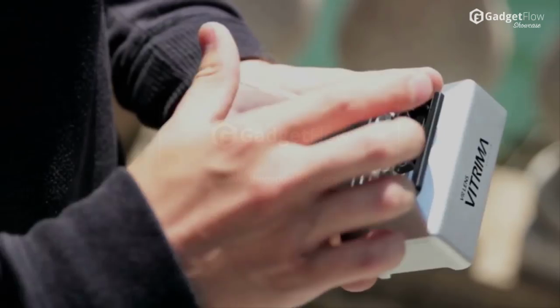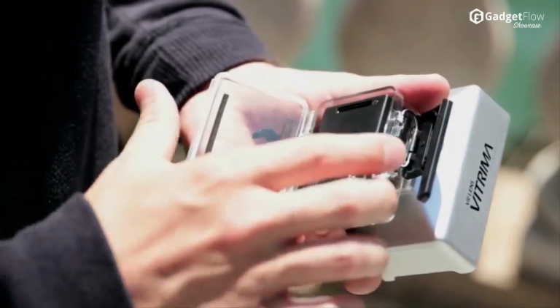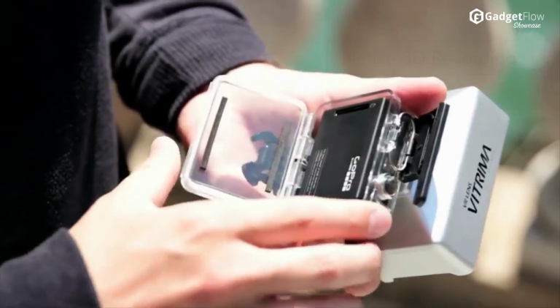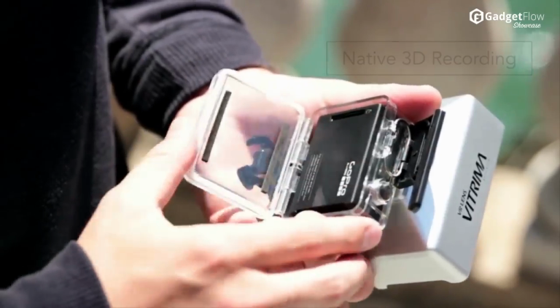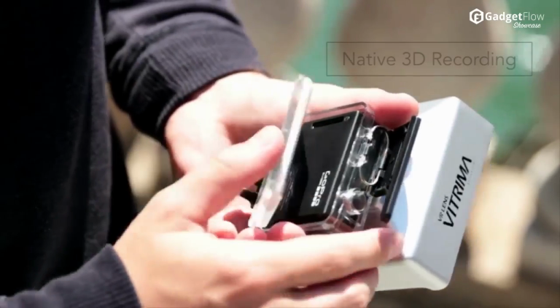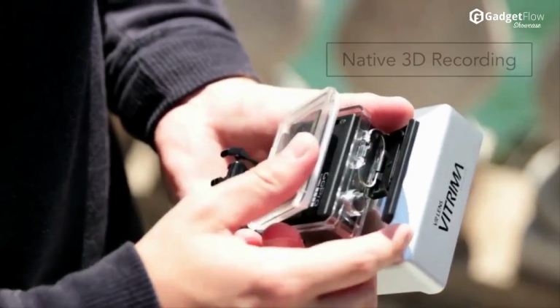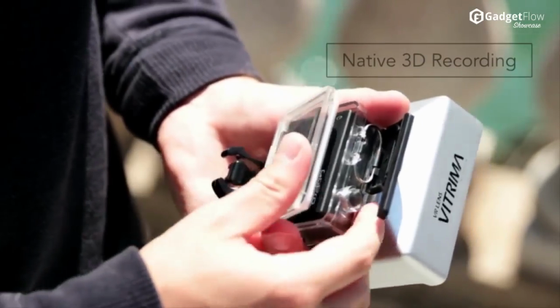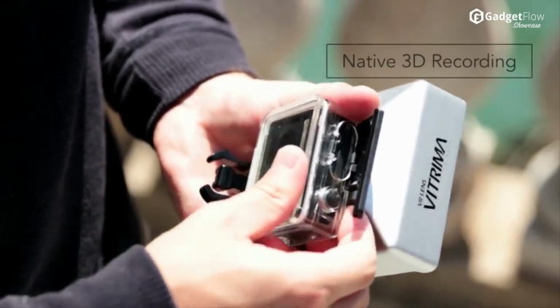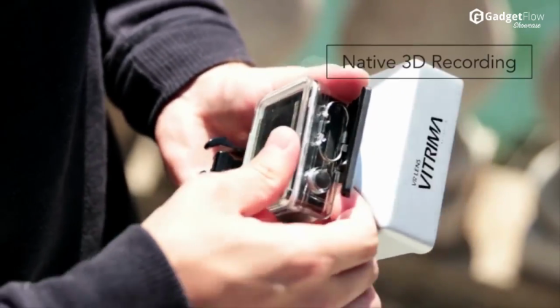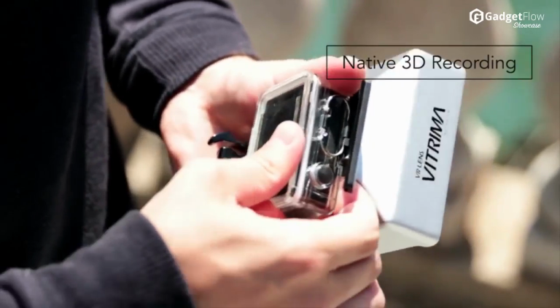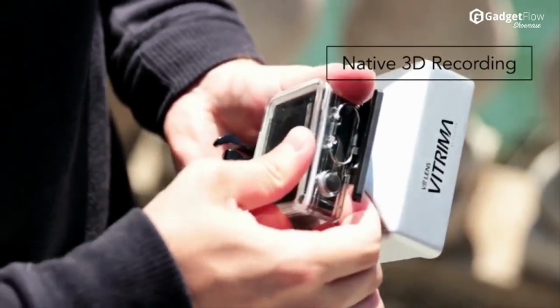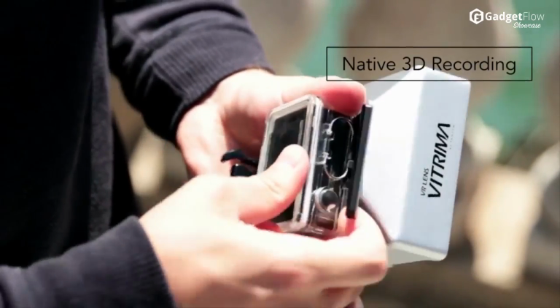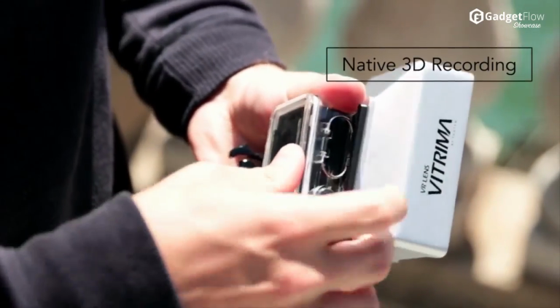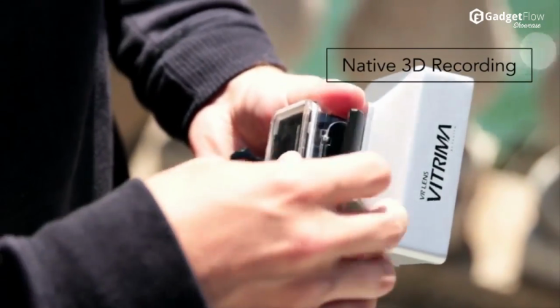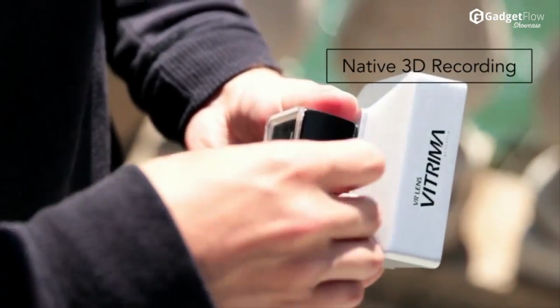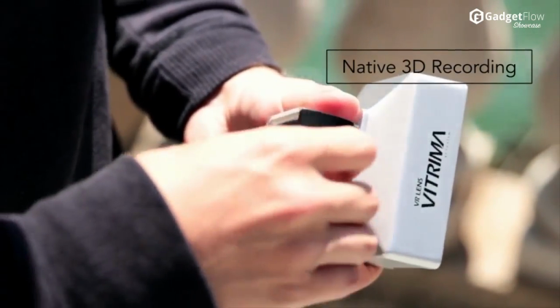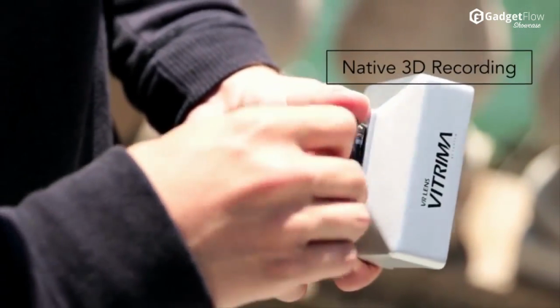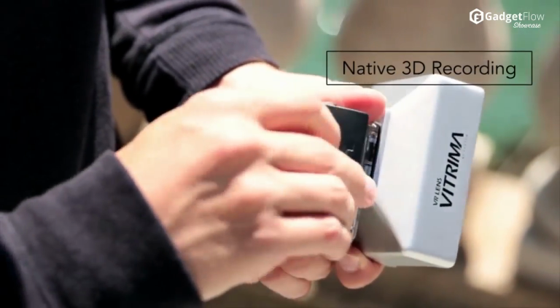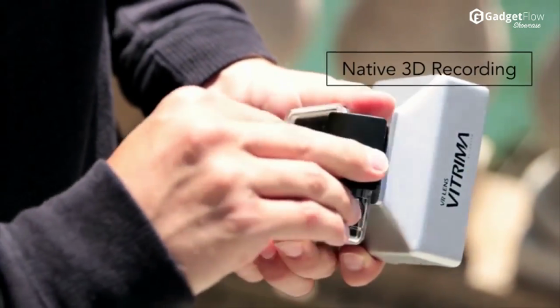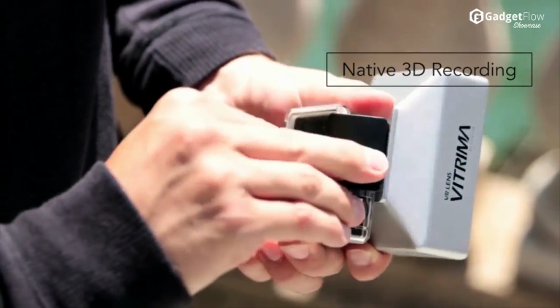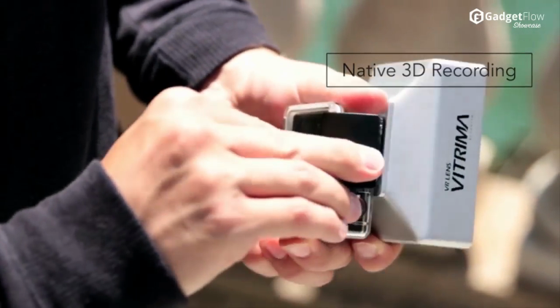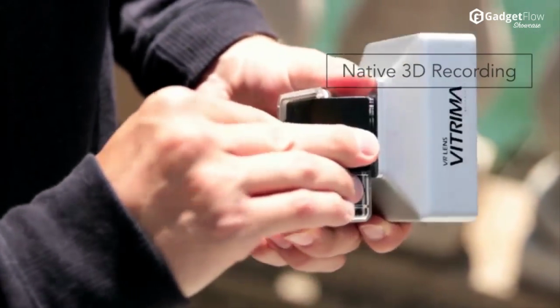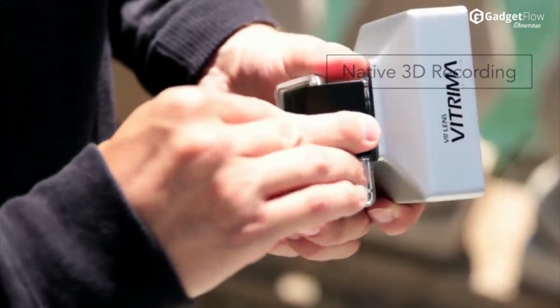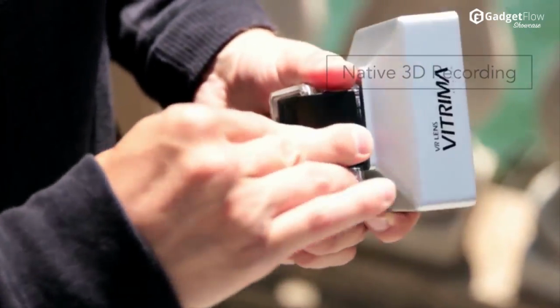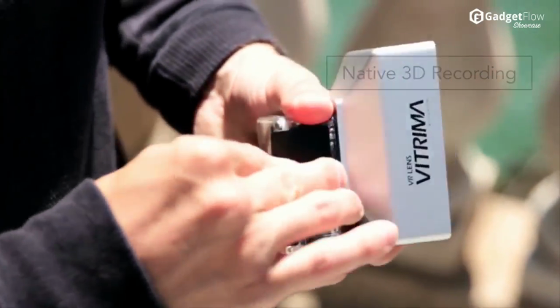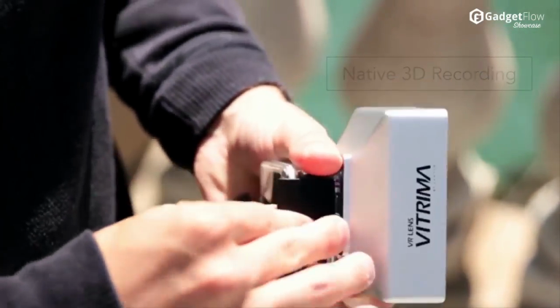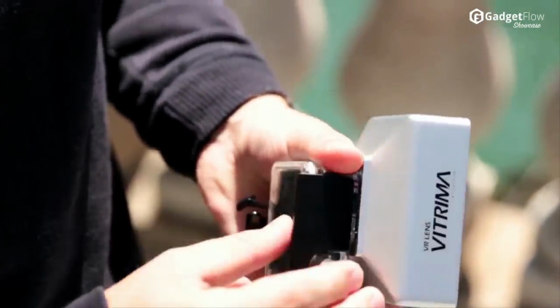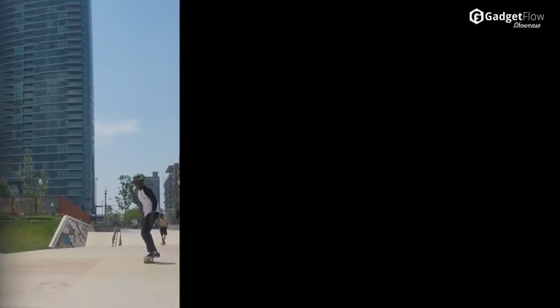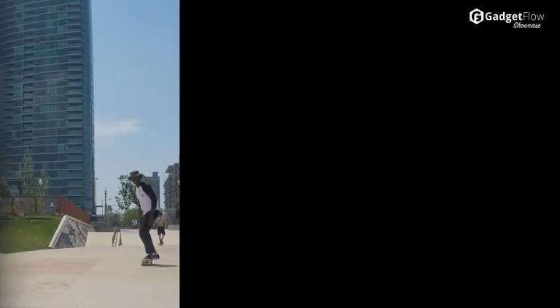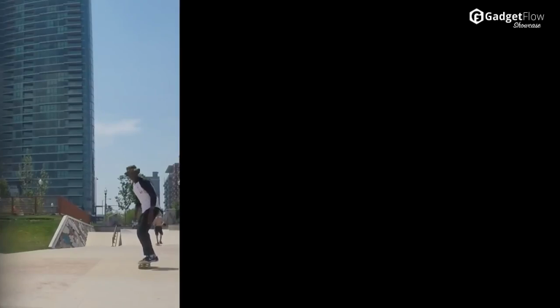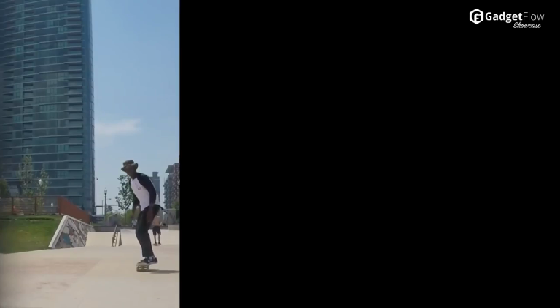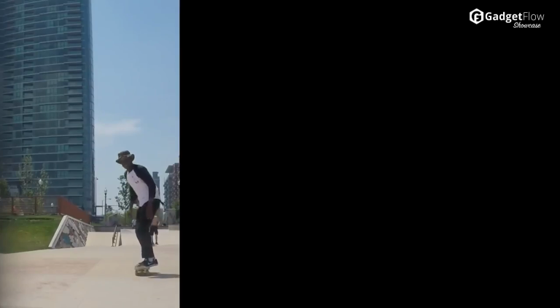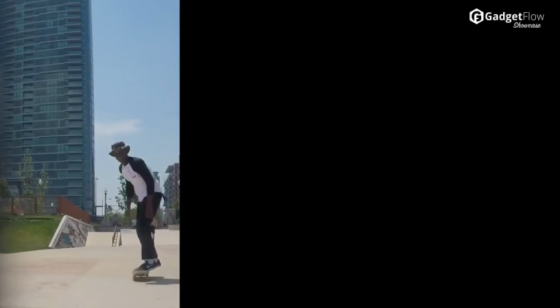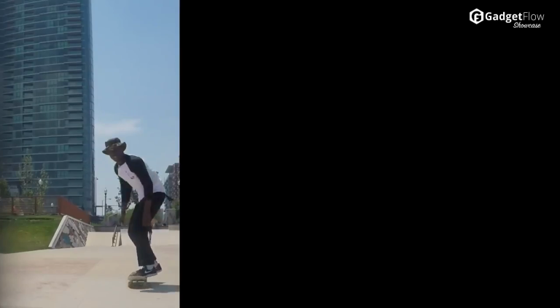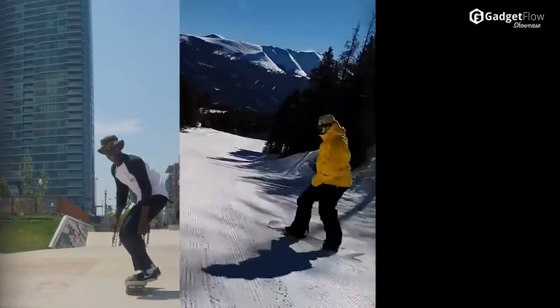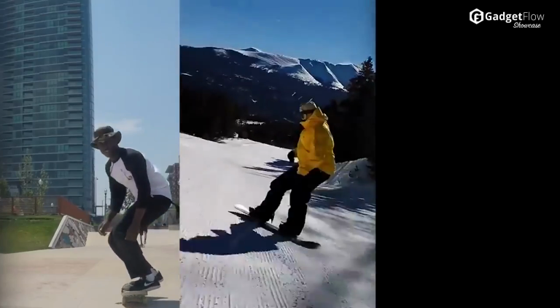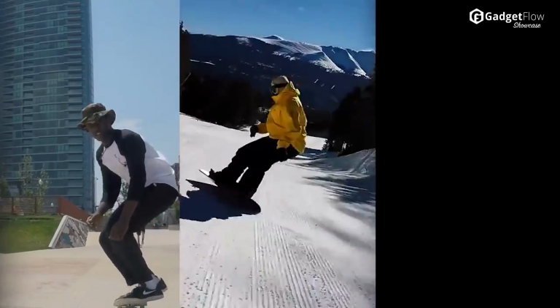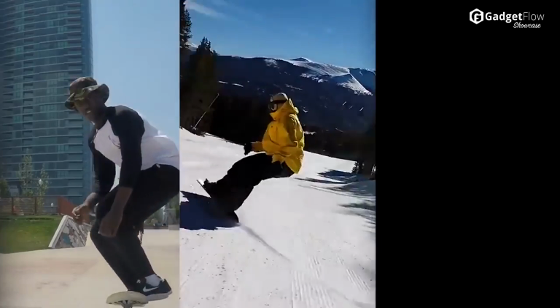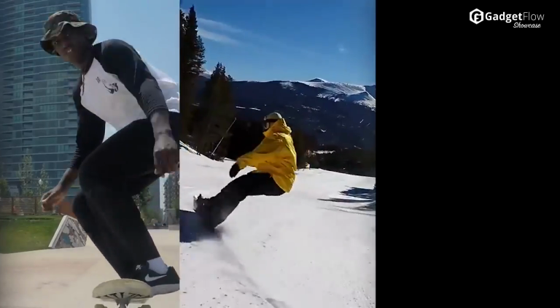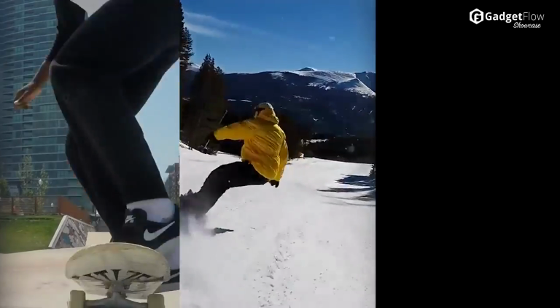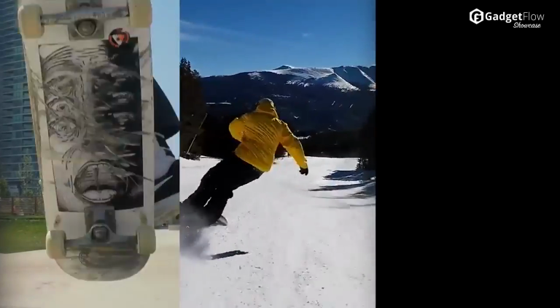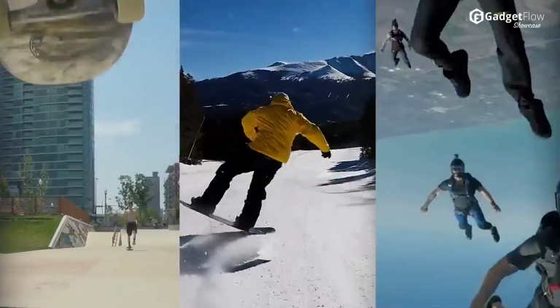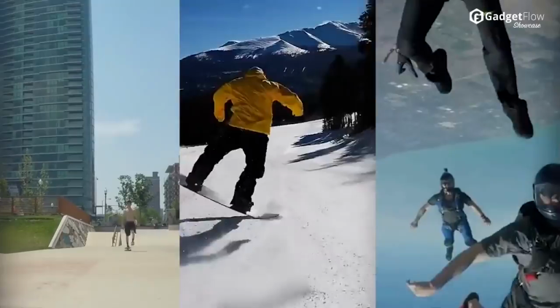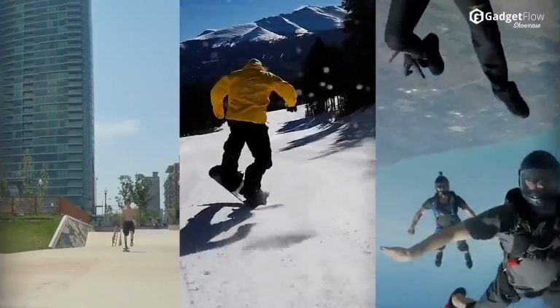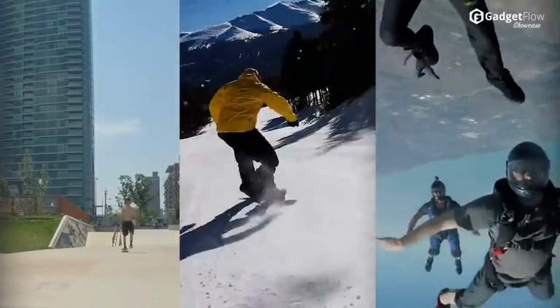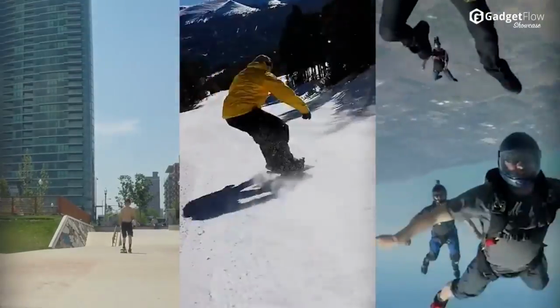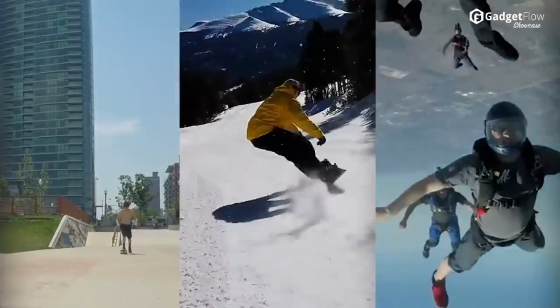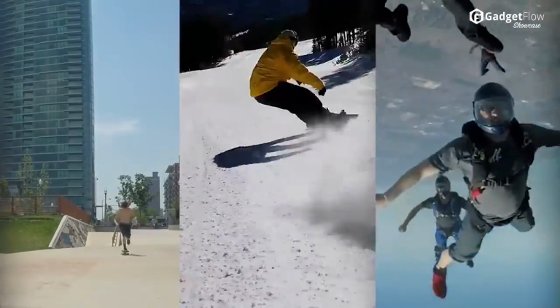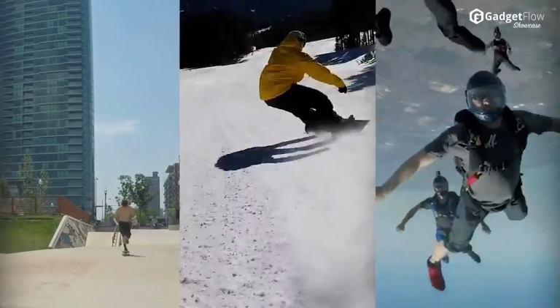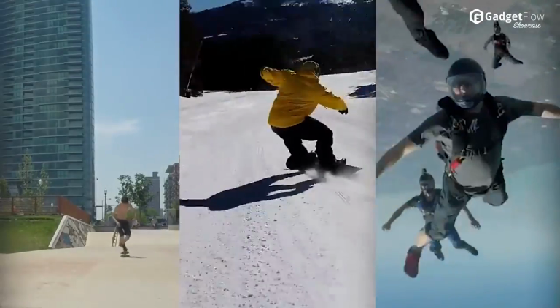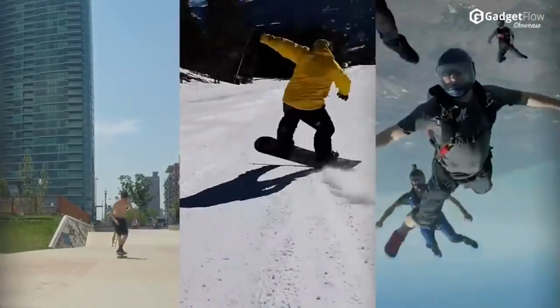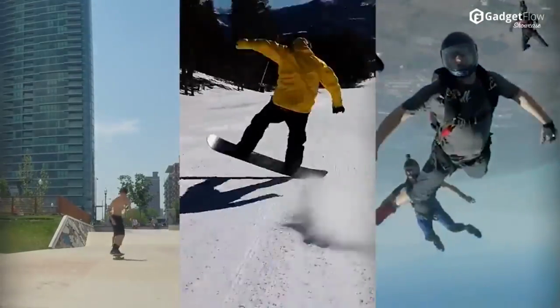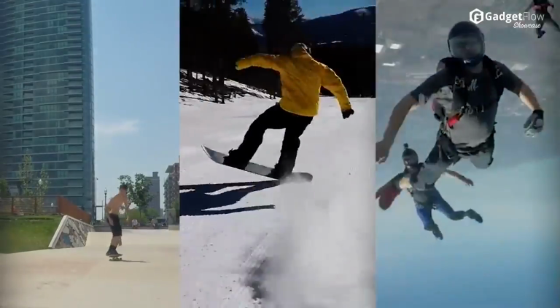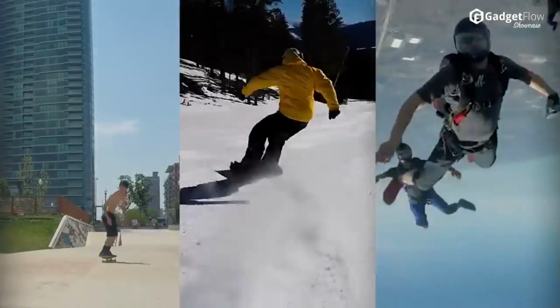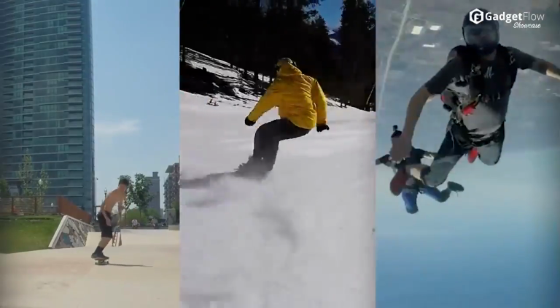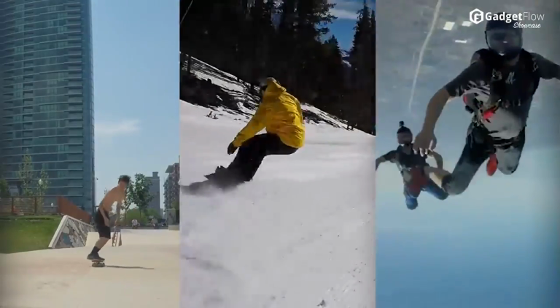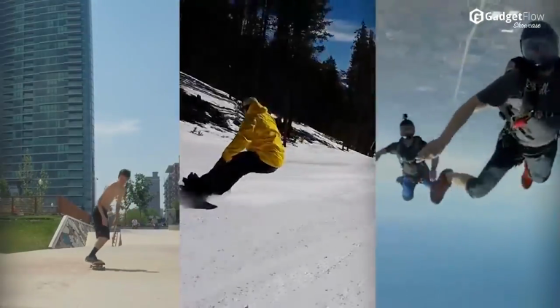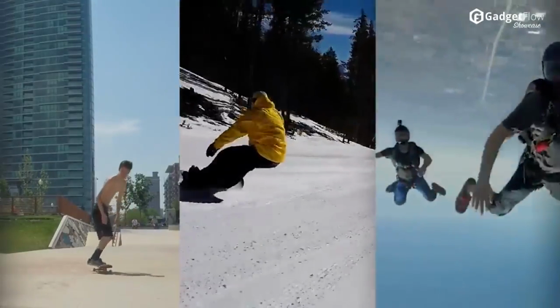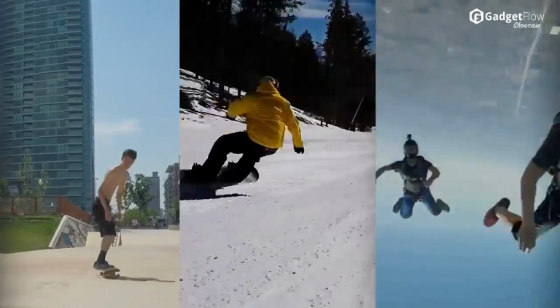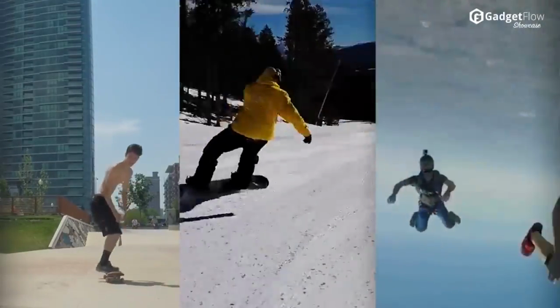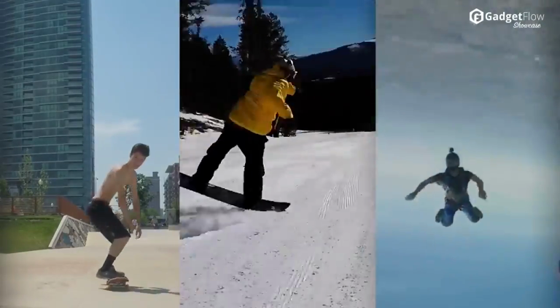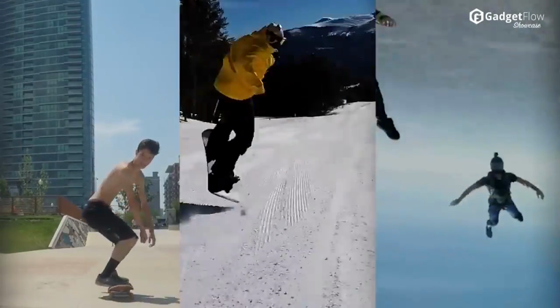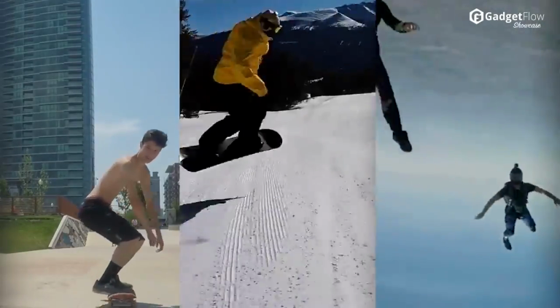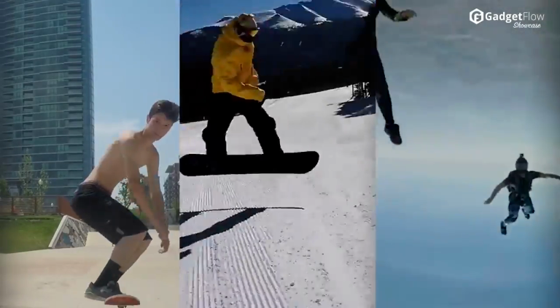Hi there, this is Wes with the Gadget Flow, and today we are showcasing Vitrima, the first stereoscopic 3D GoPro lens.